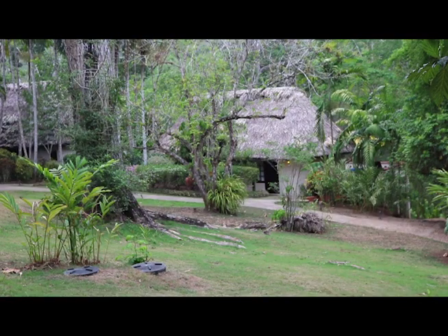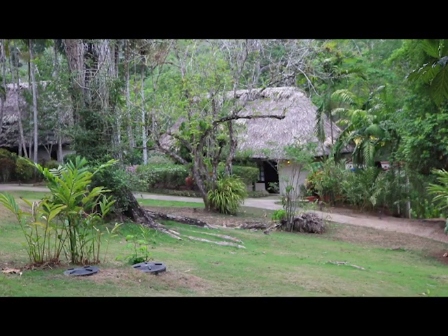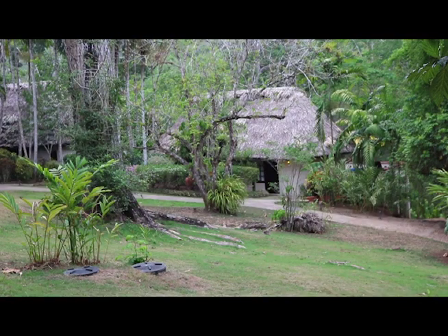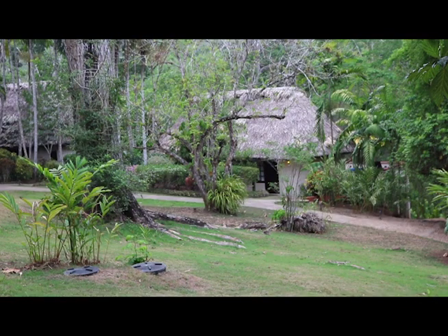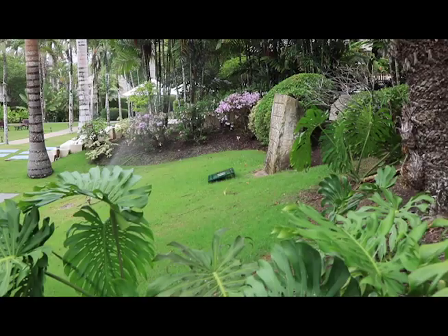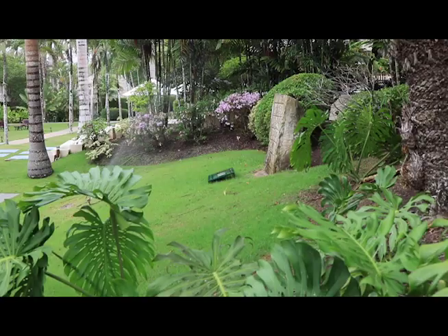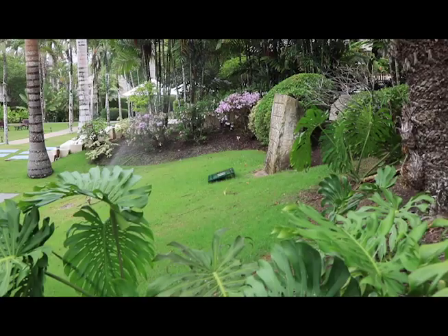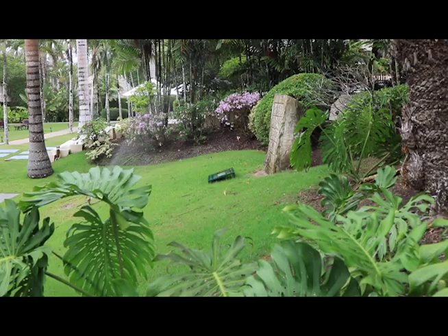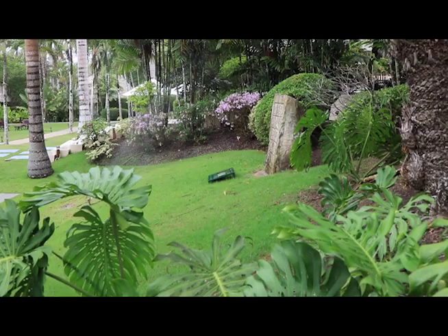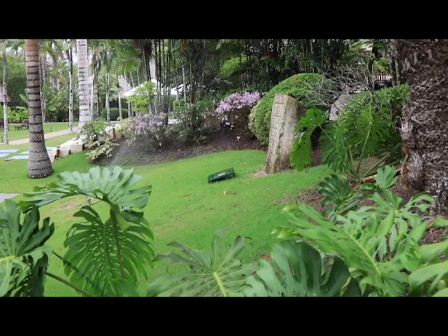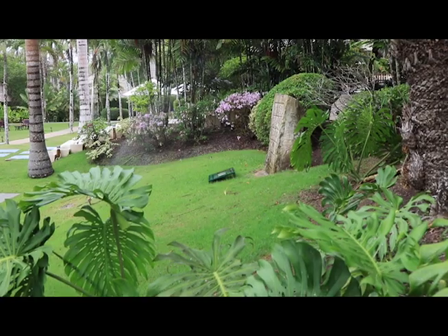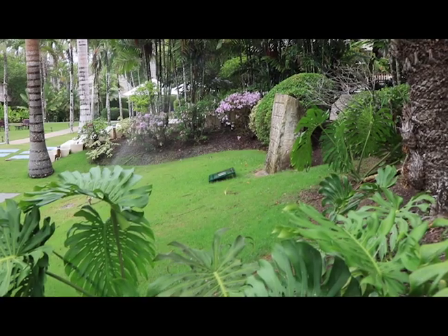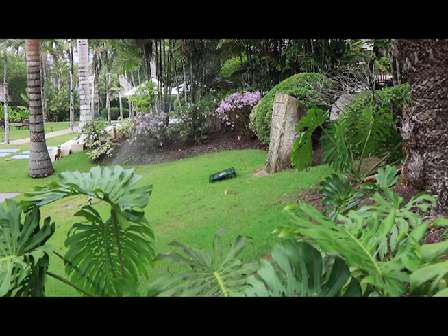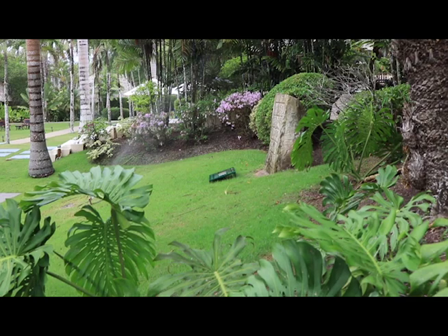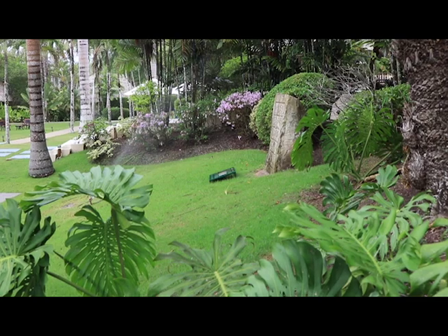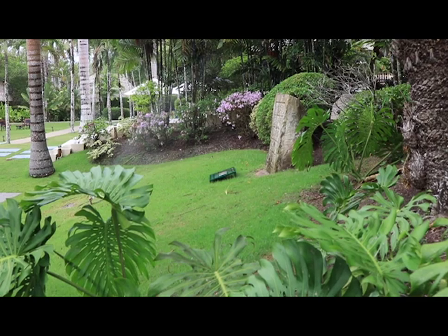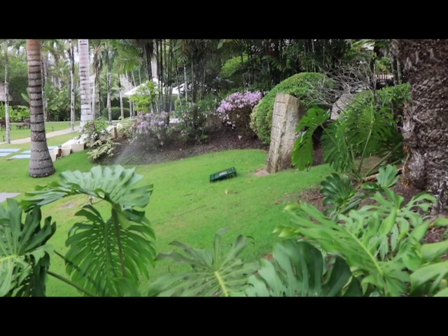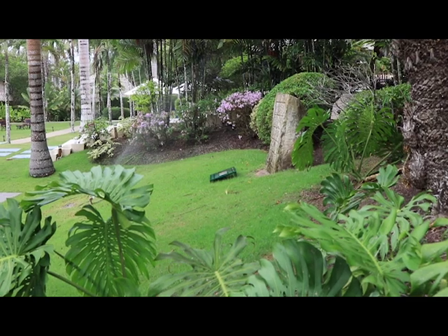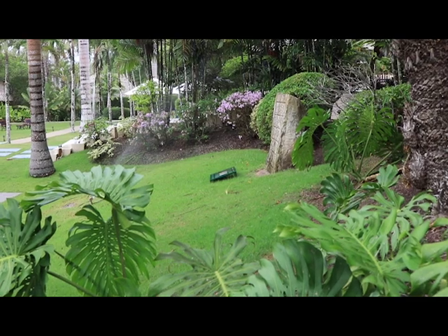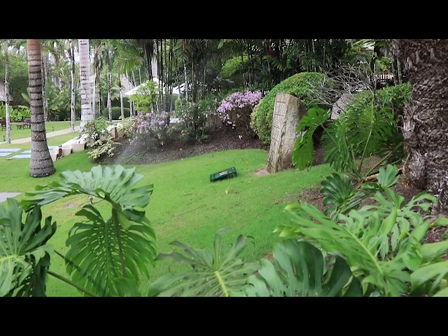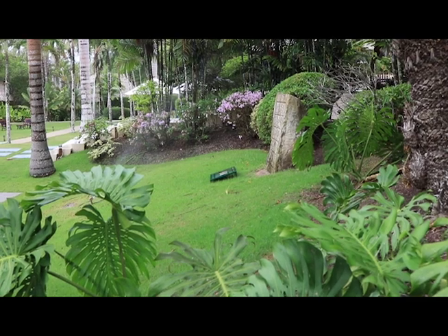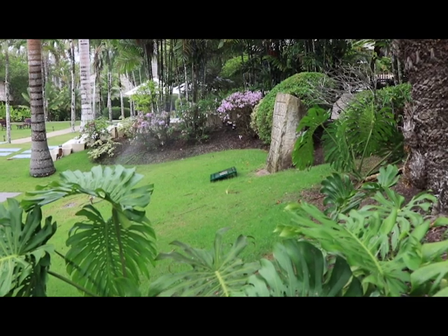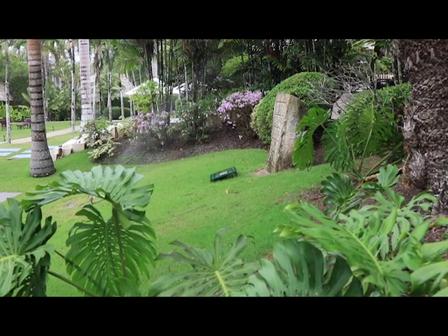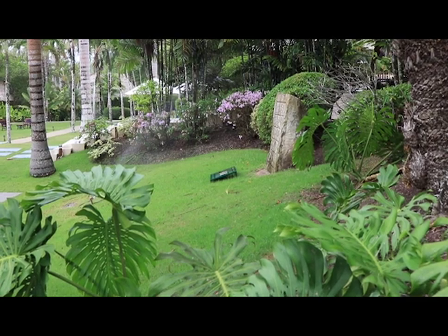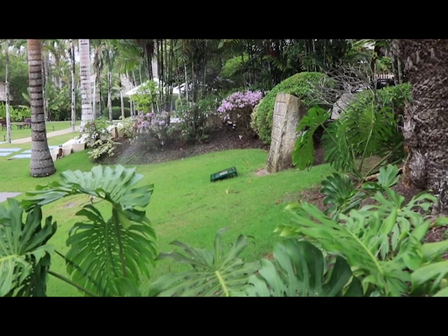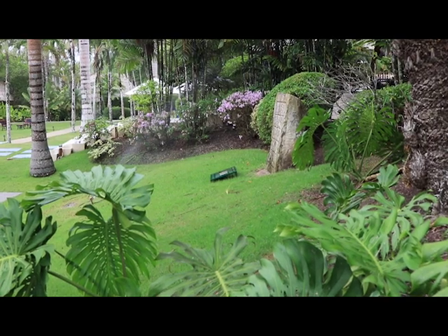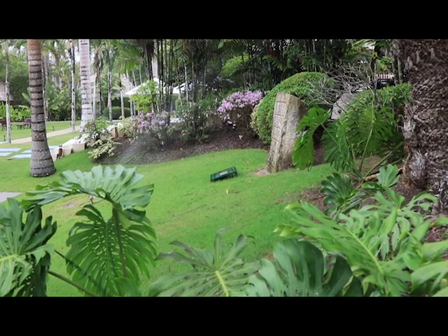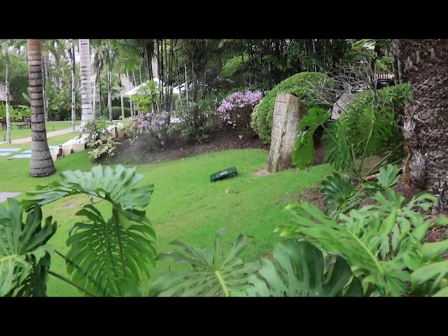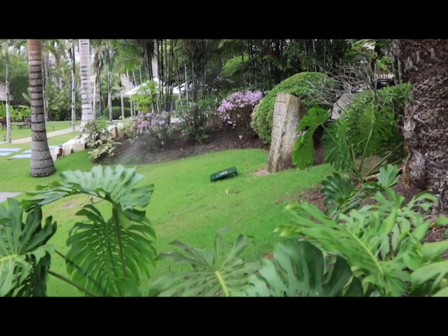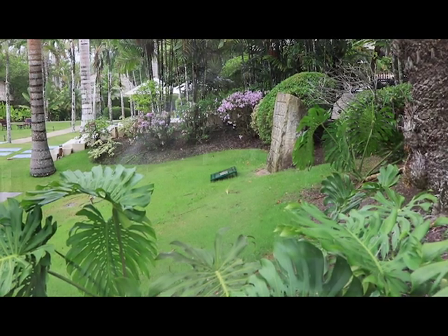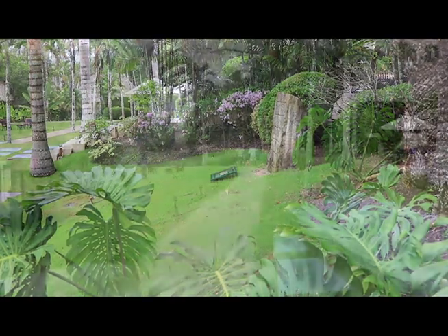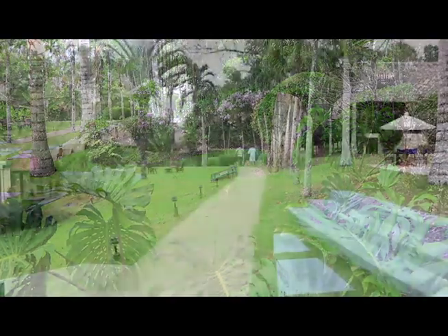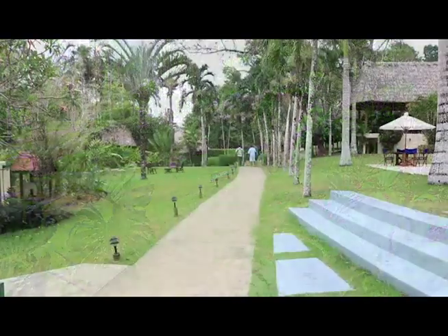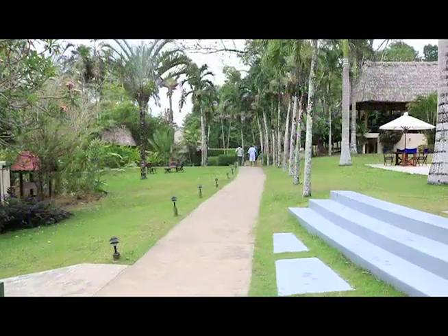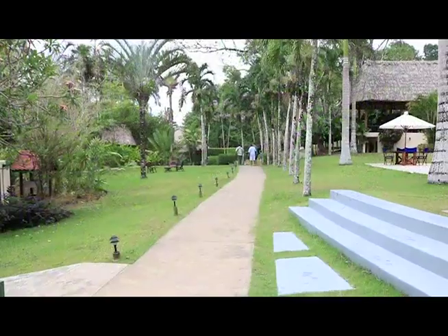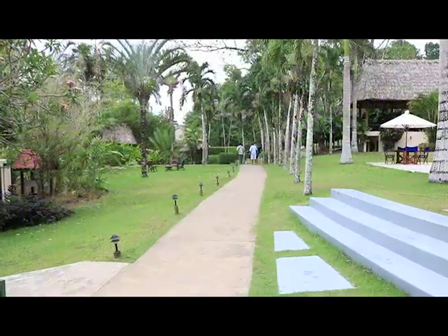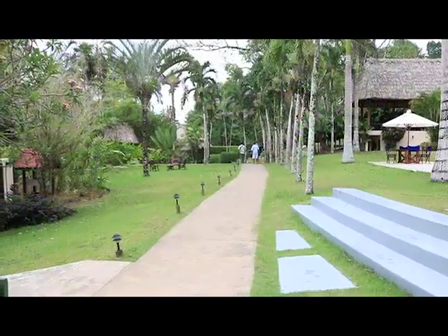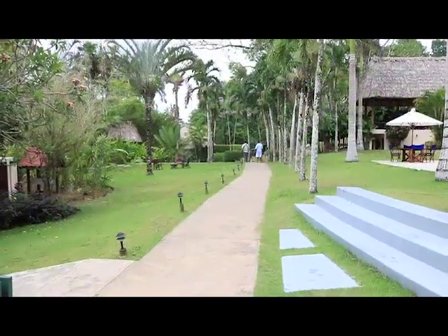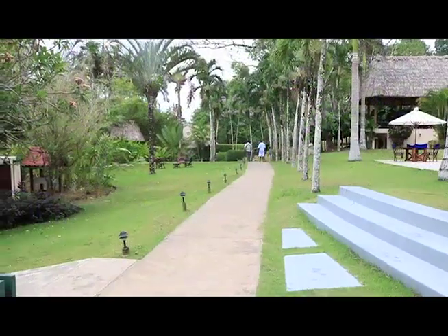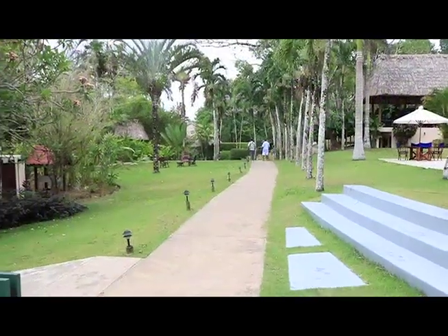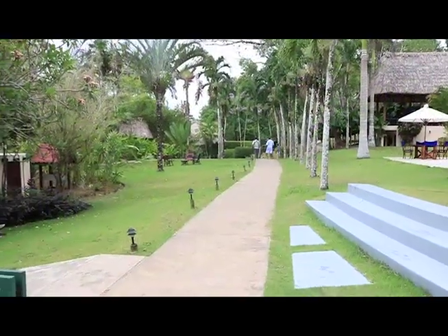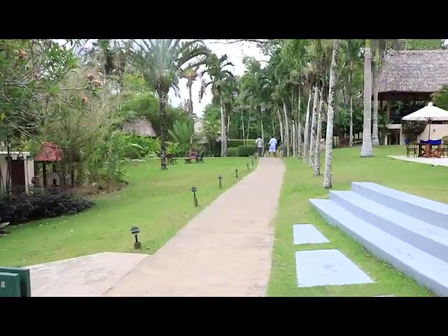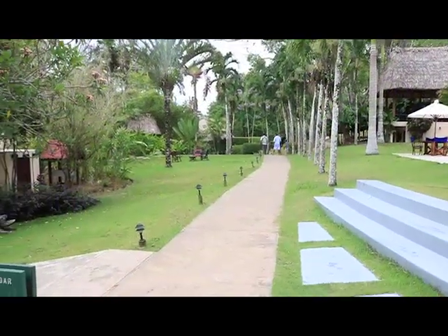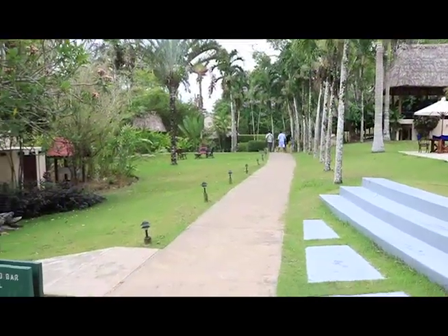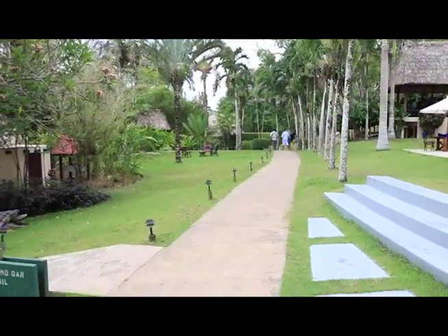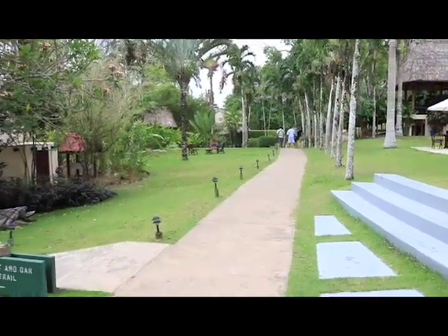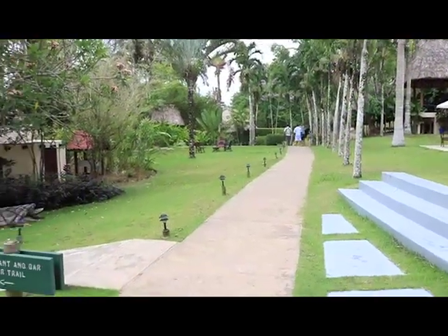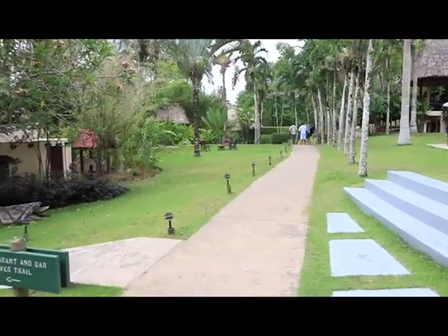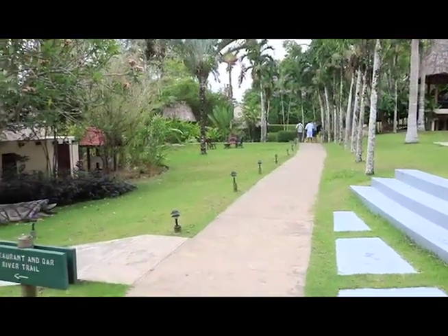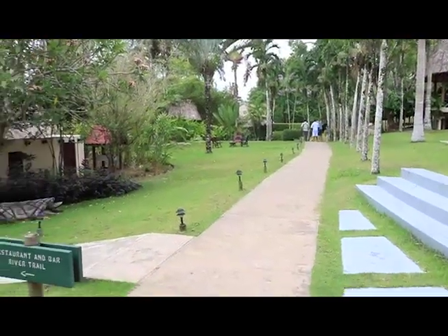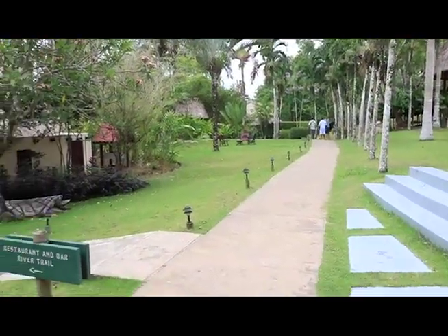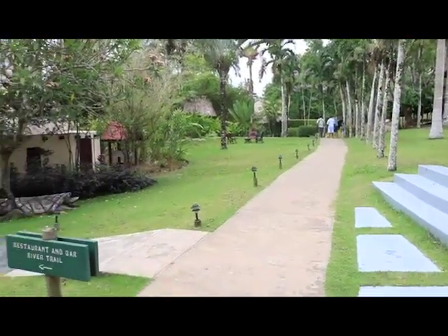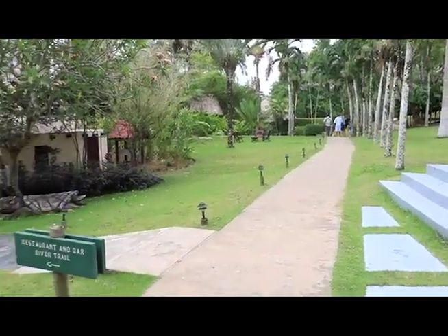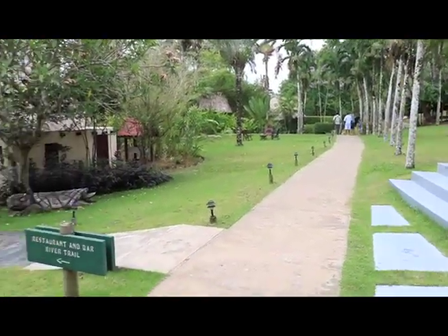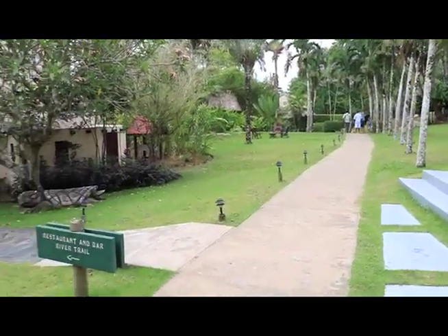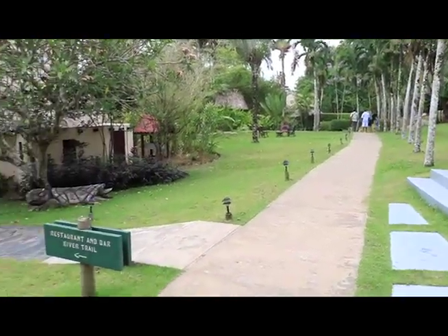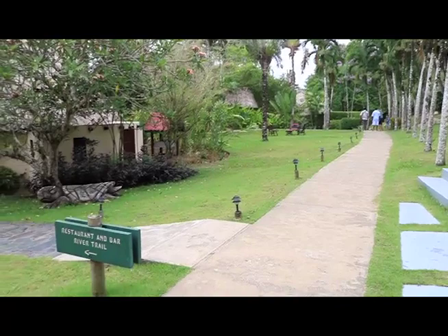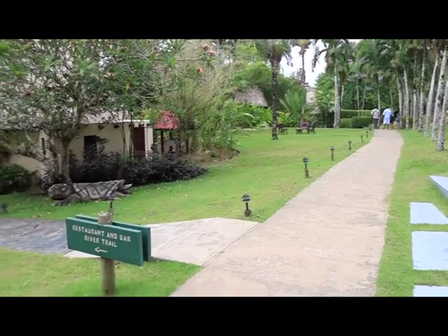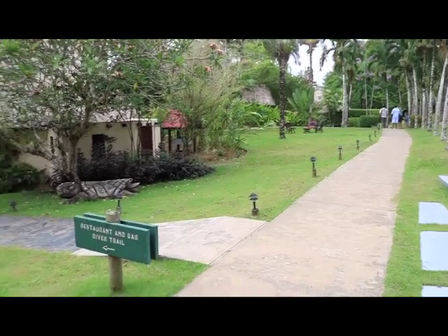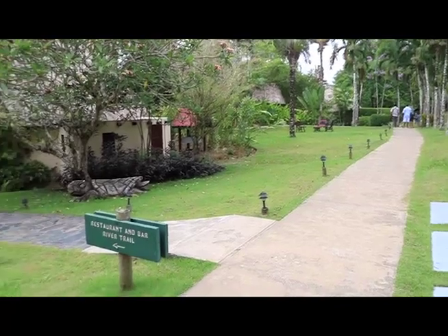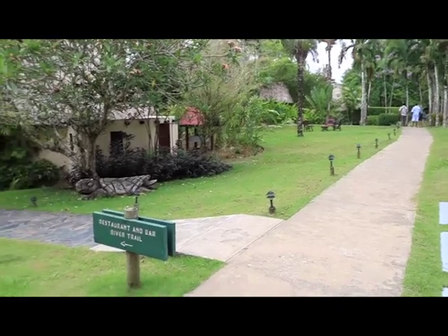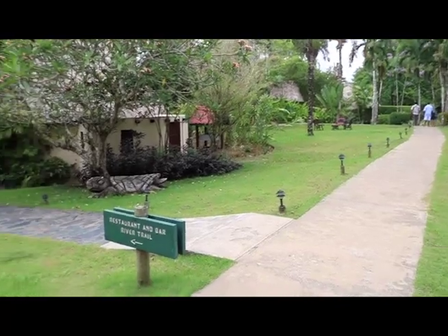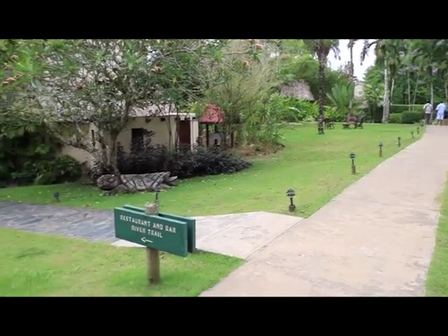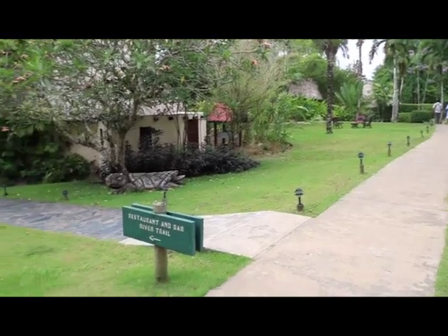Established more than three decades ago, Chalk Creek has grown into one of Belize's finest luxury resorts, catering to tourists from around the world and Belizeans.